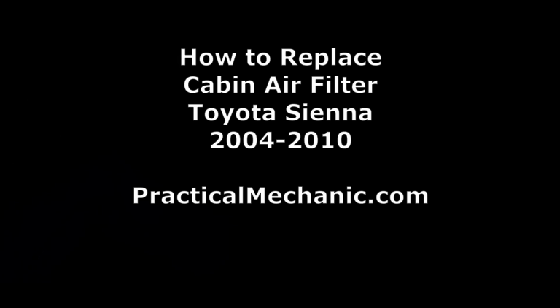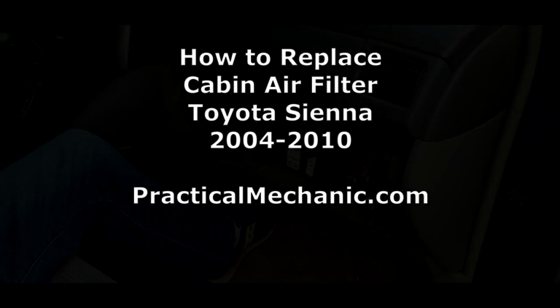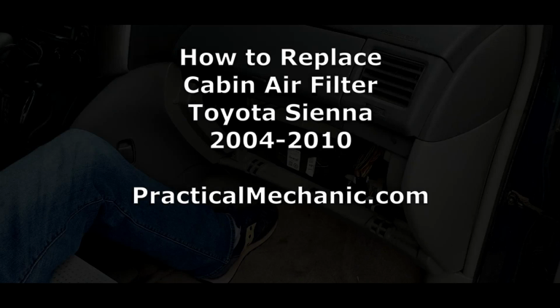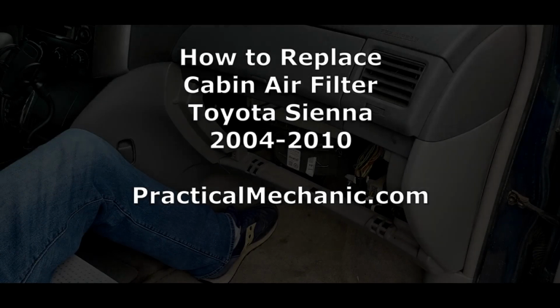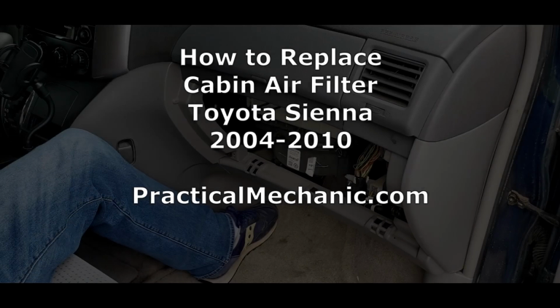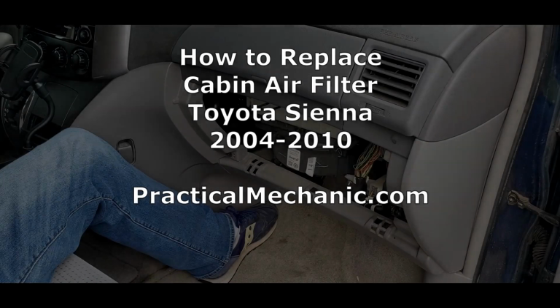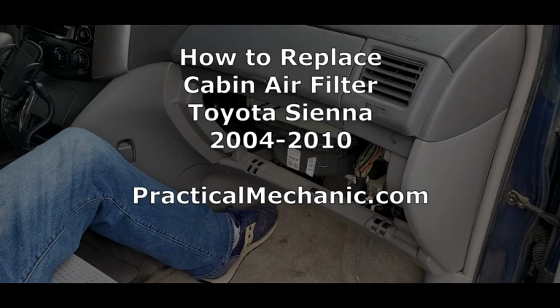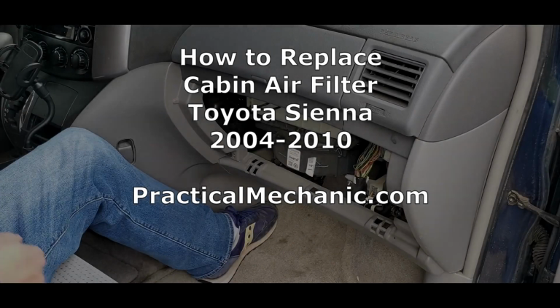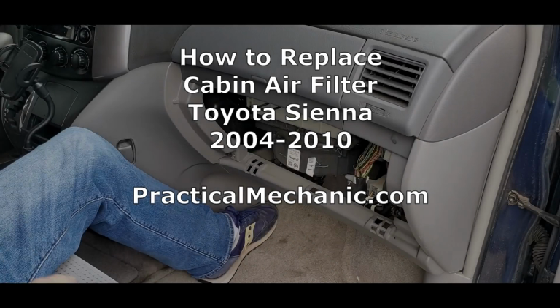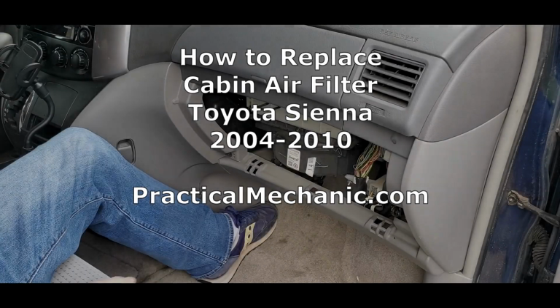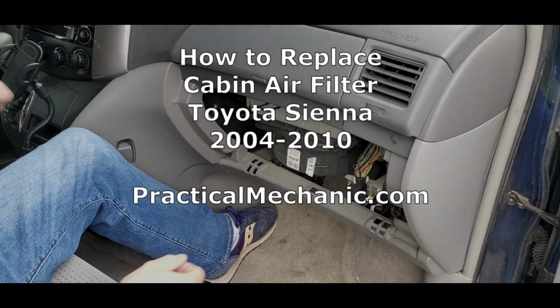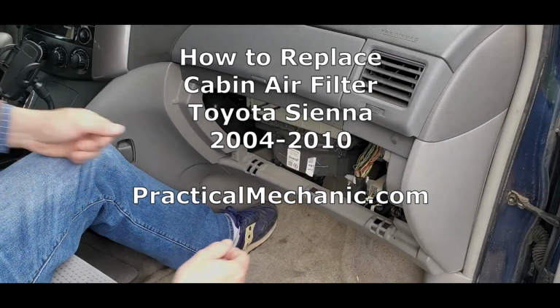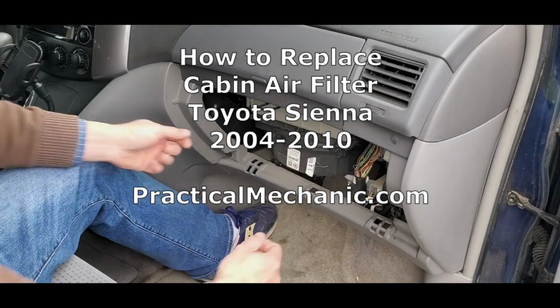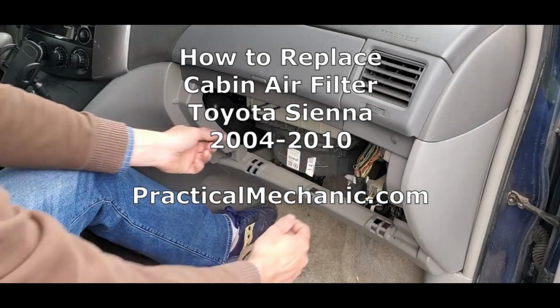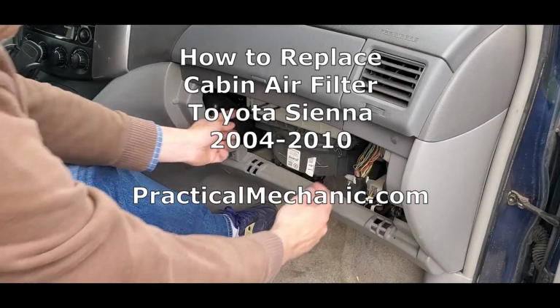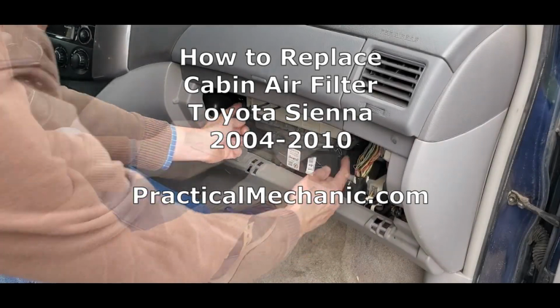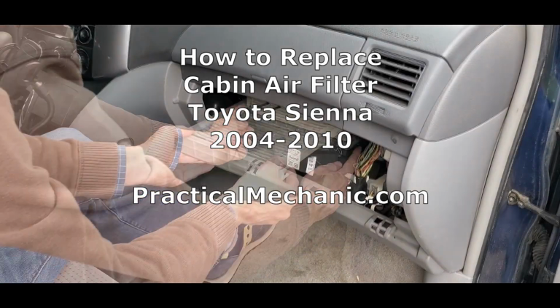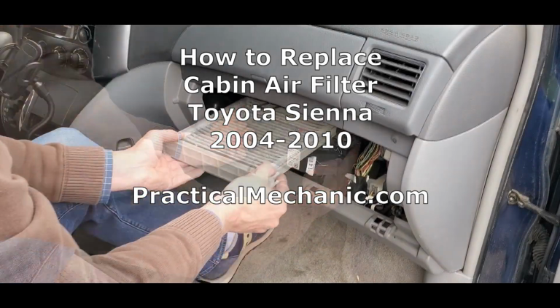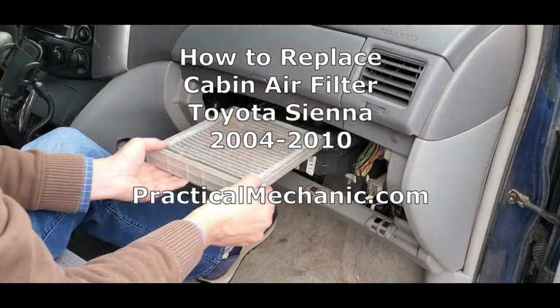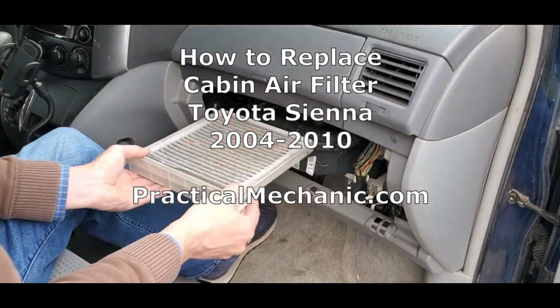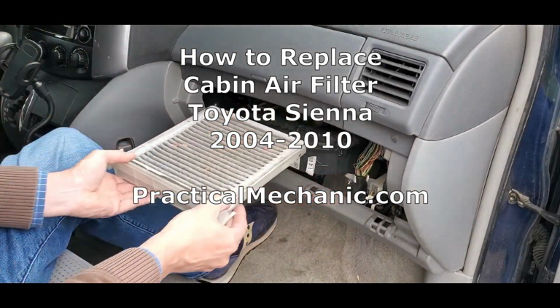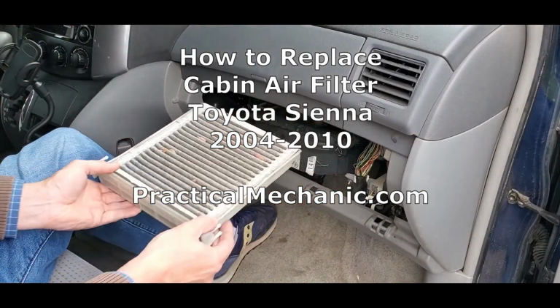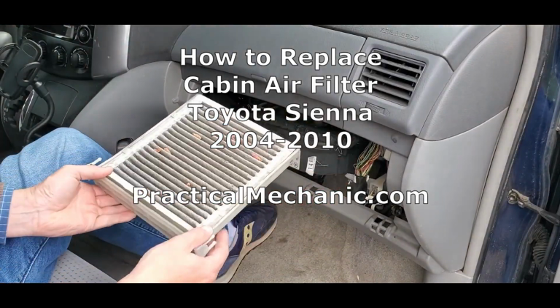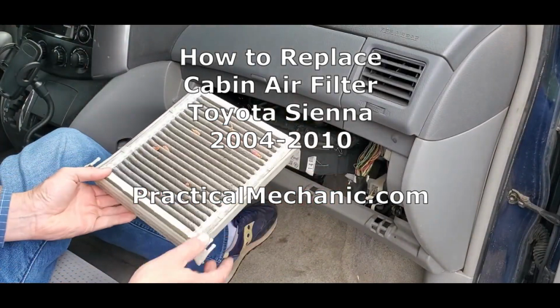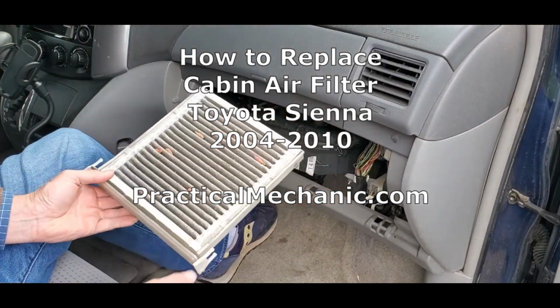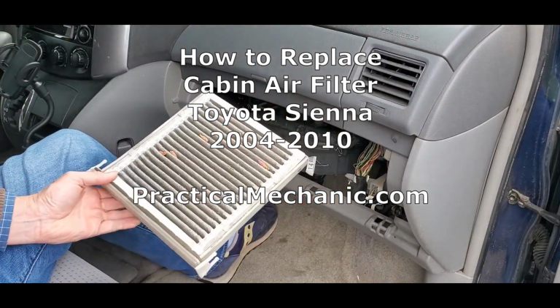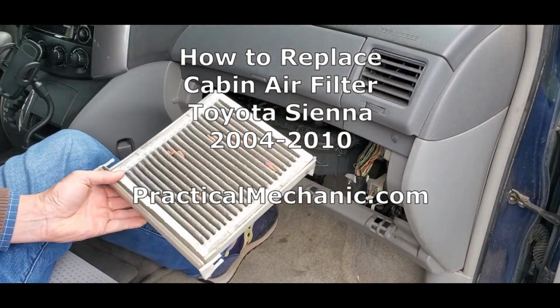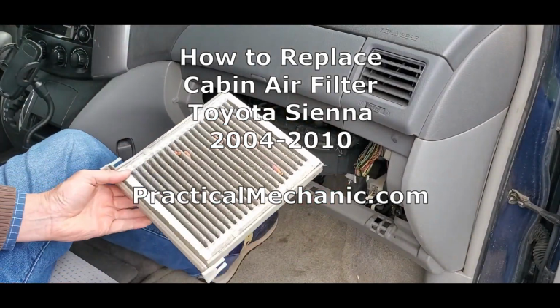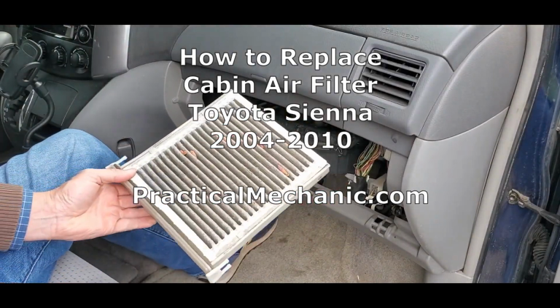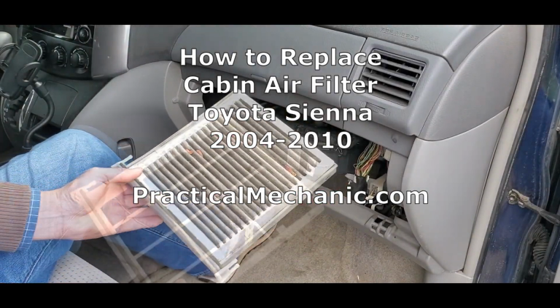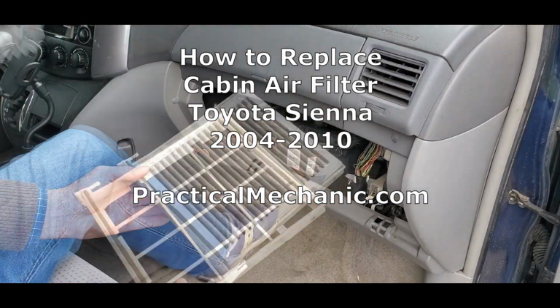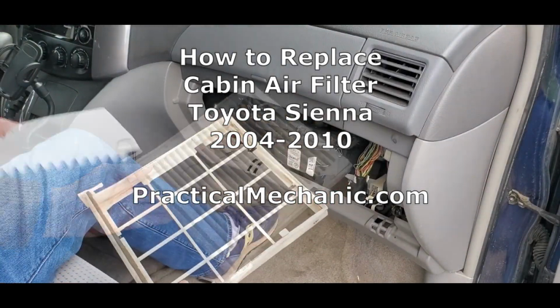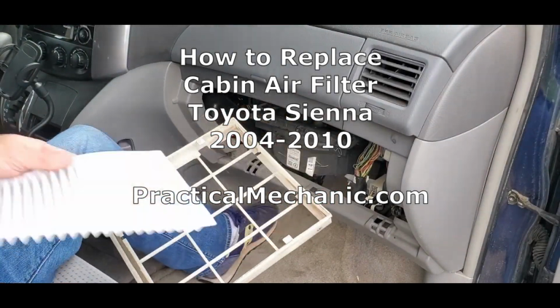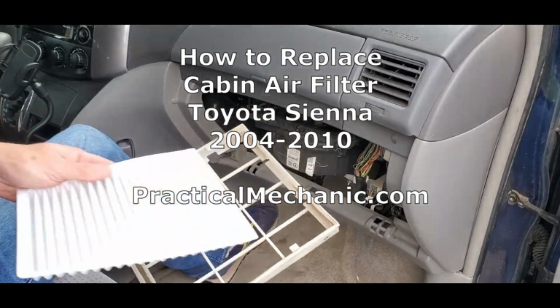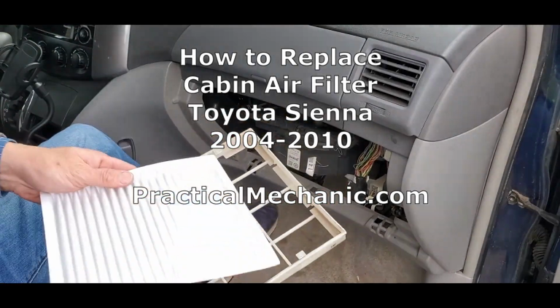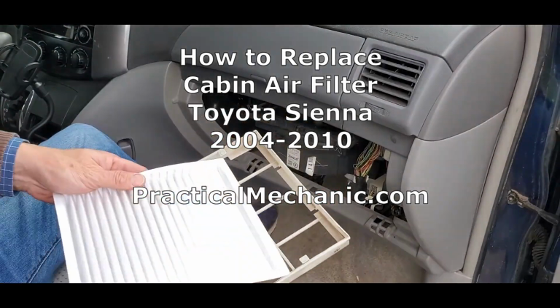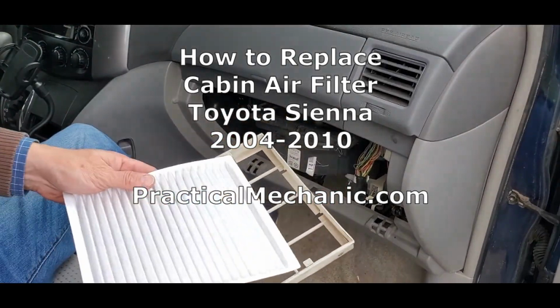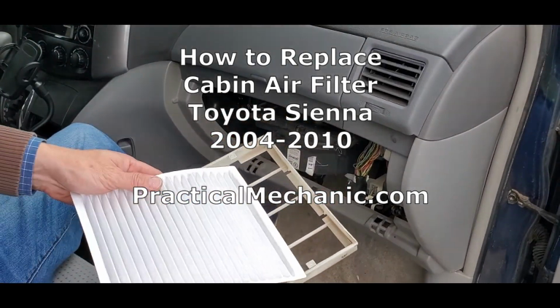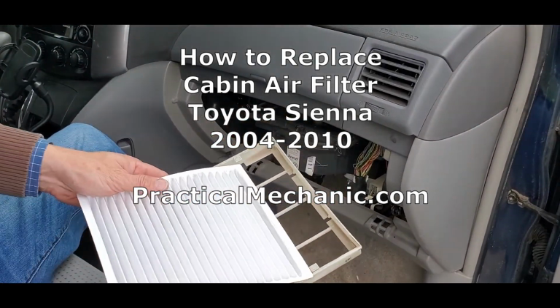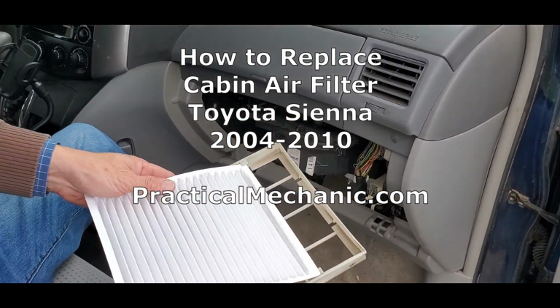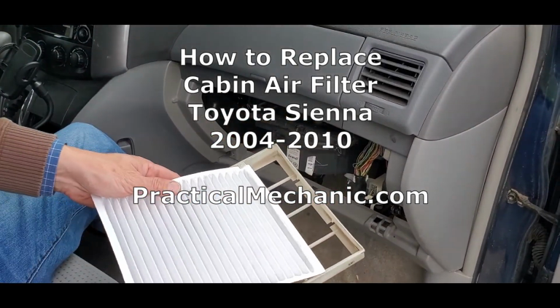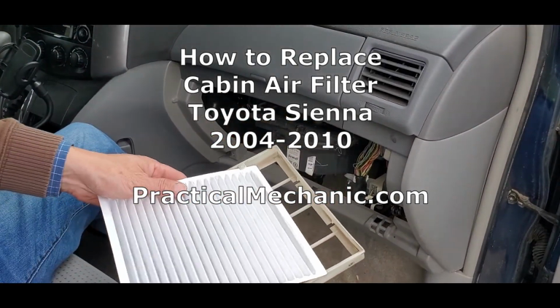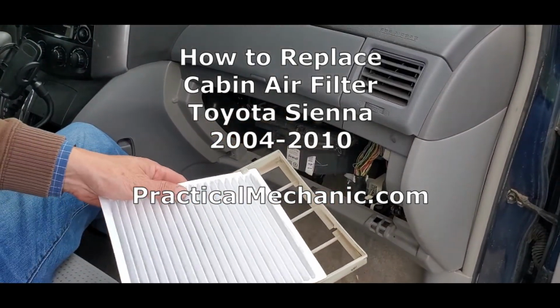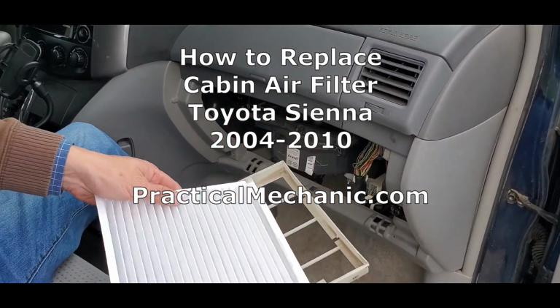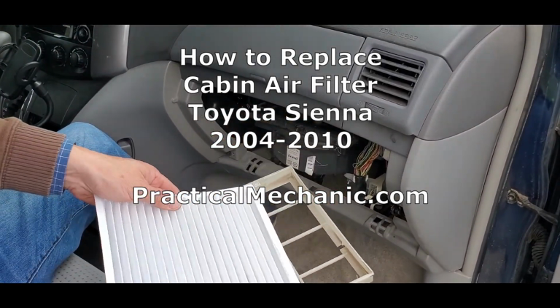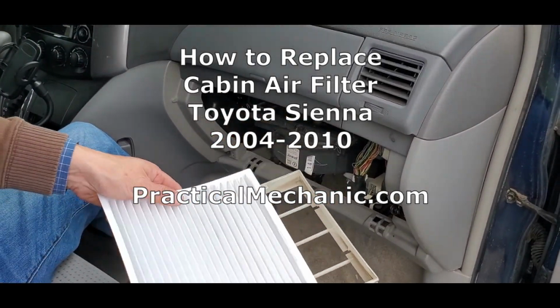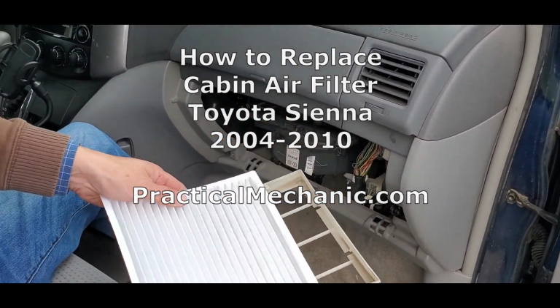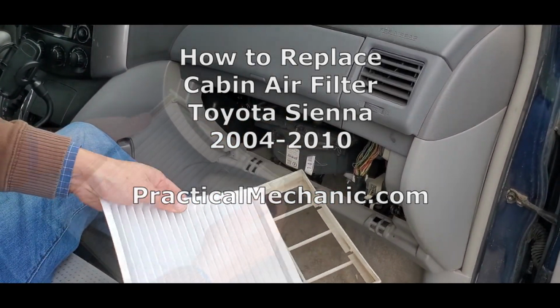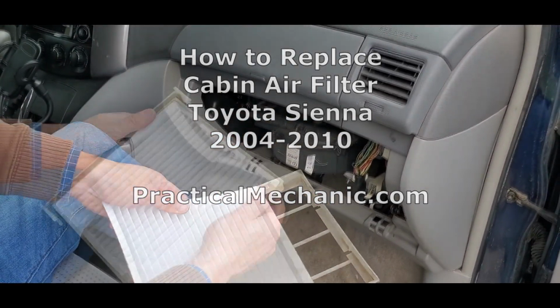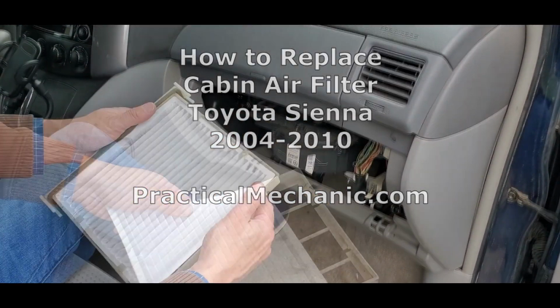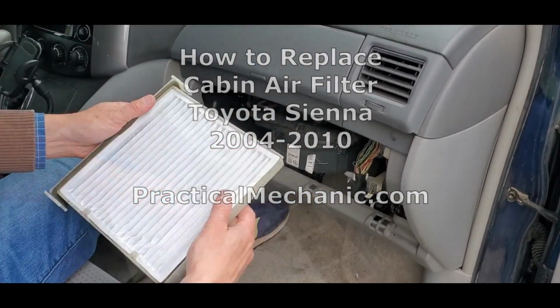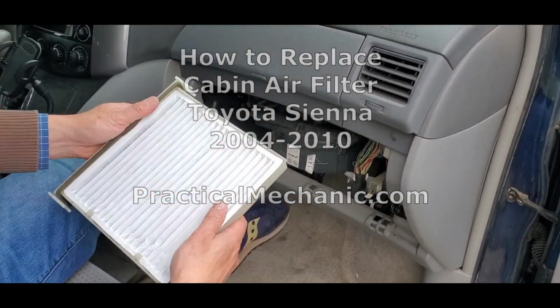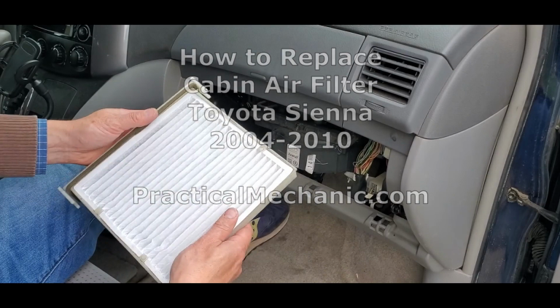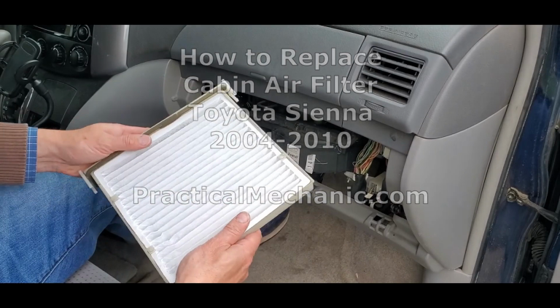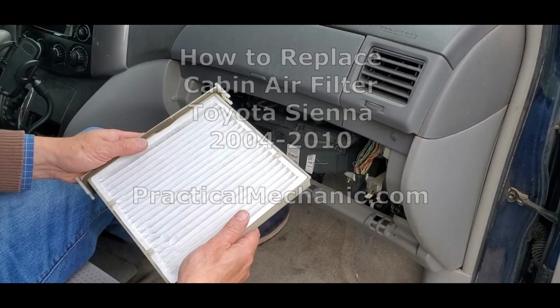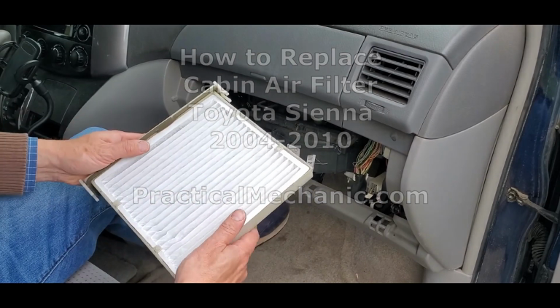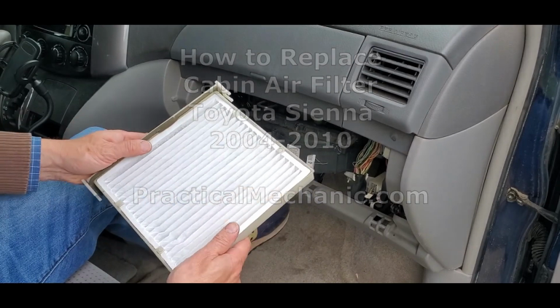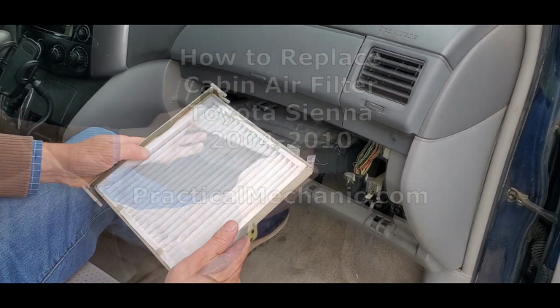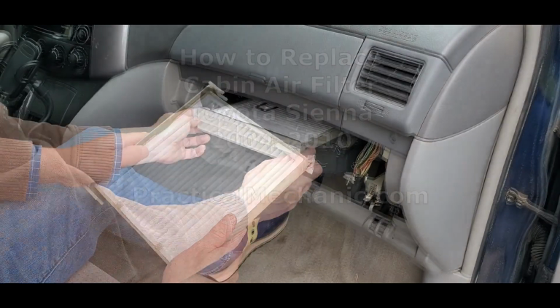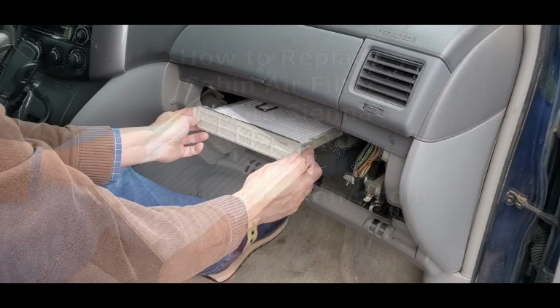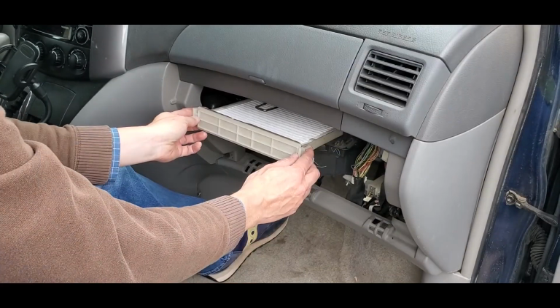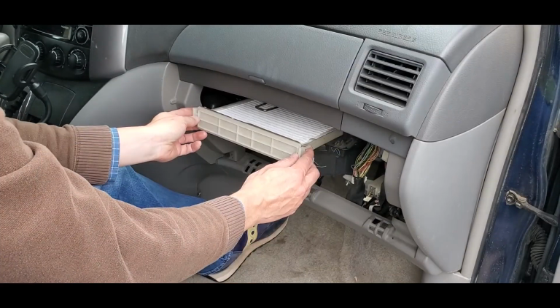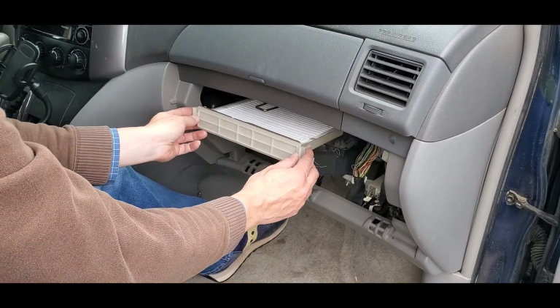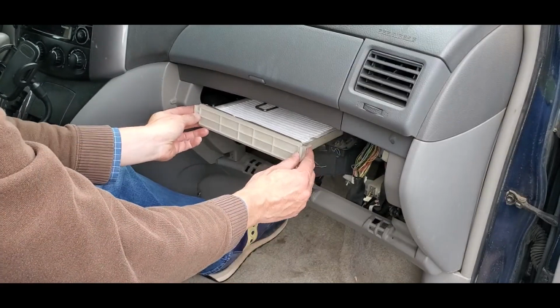I wanted to make a super quick video so I don't waste your time. This is how to replace the cabin air filter on your Toyota Sienna.